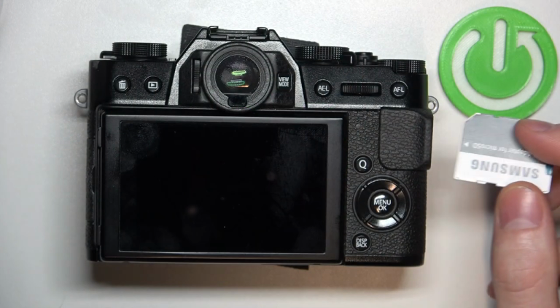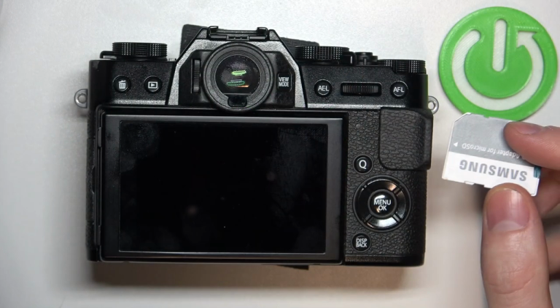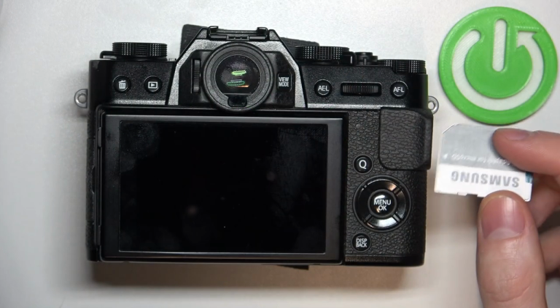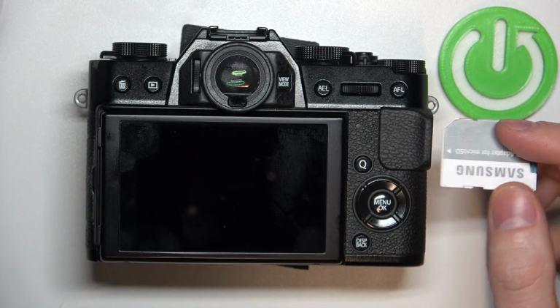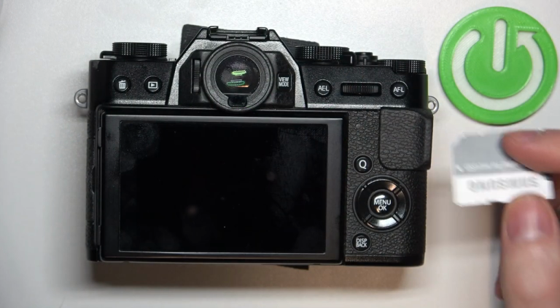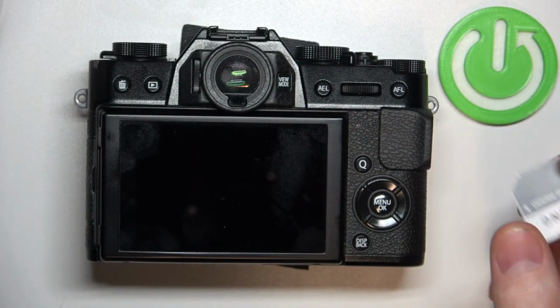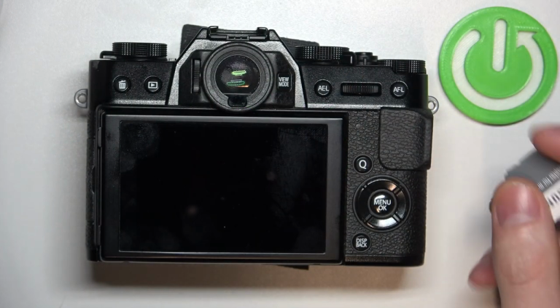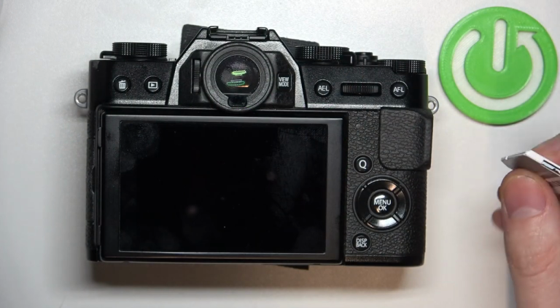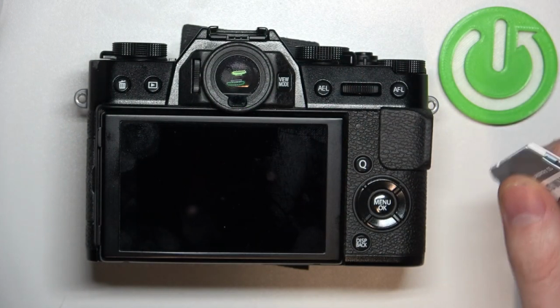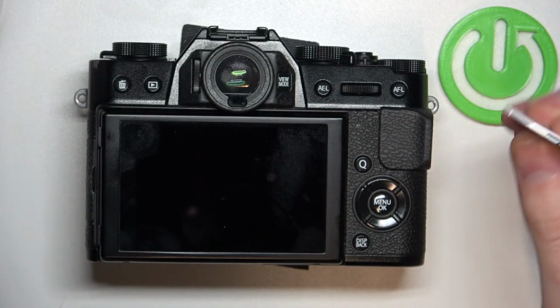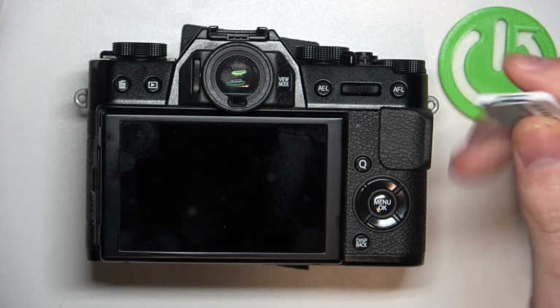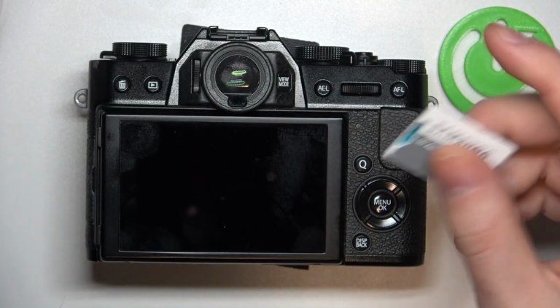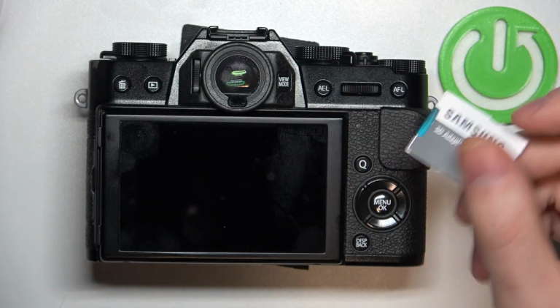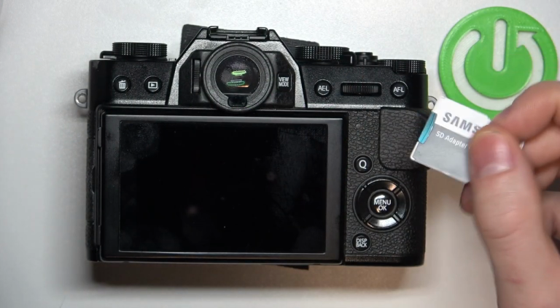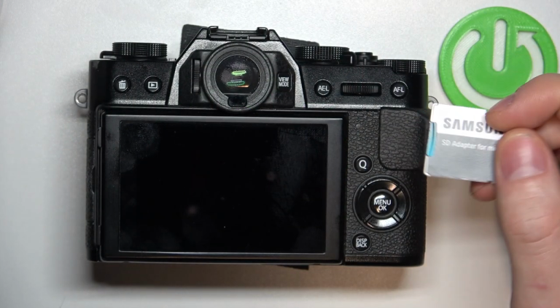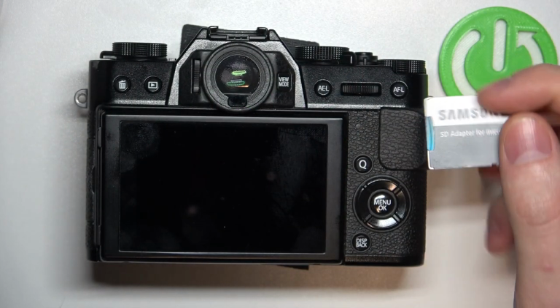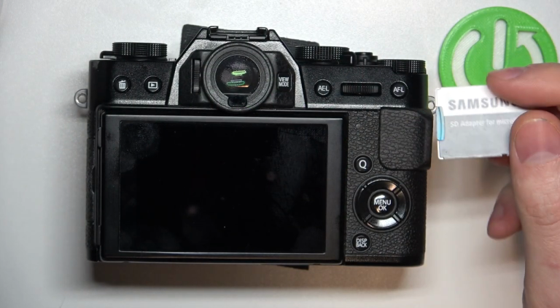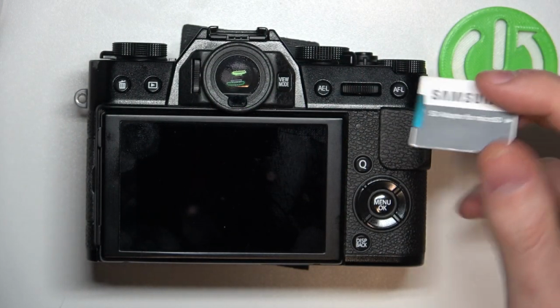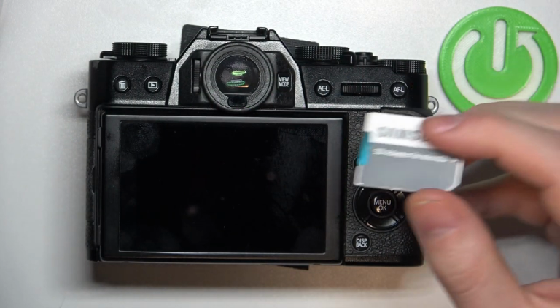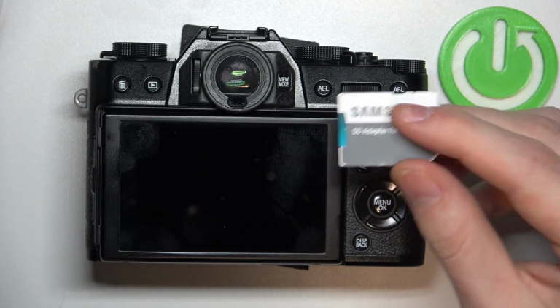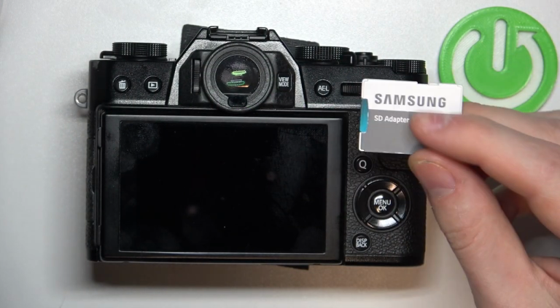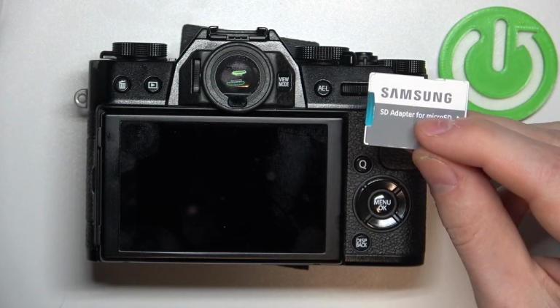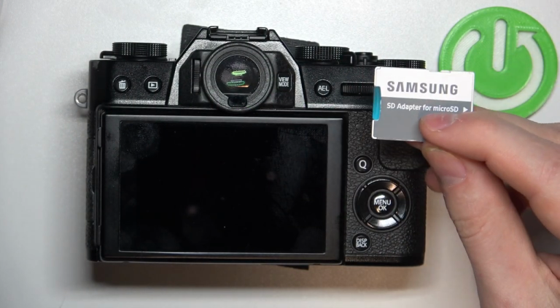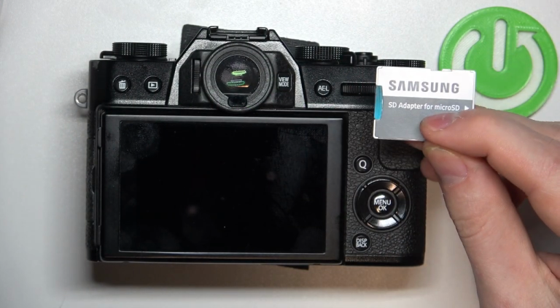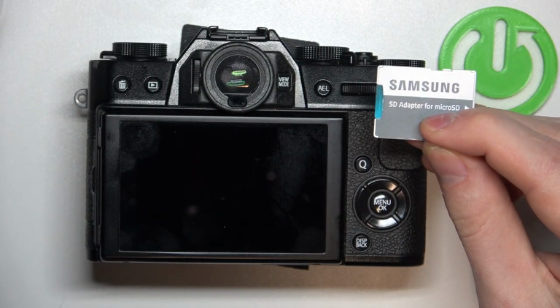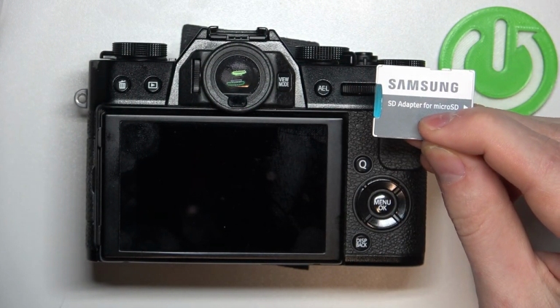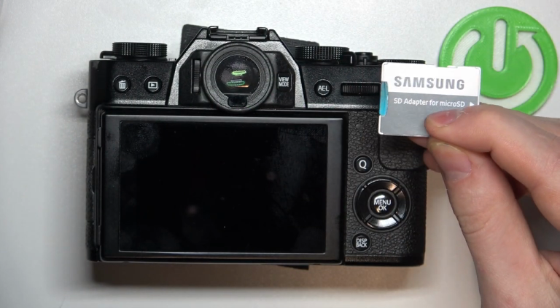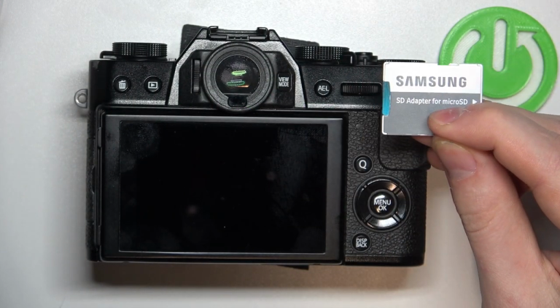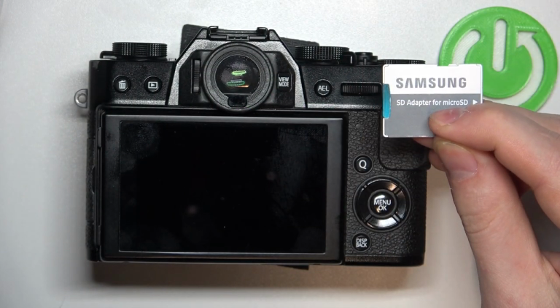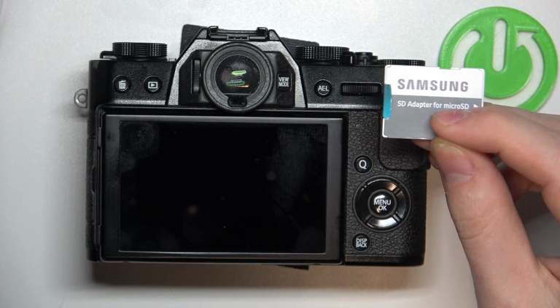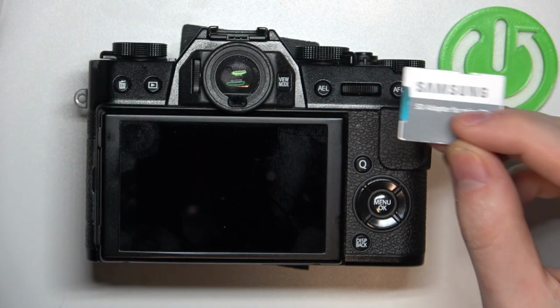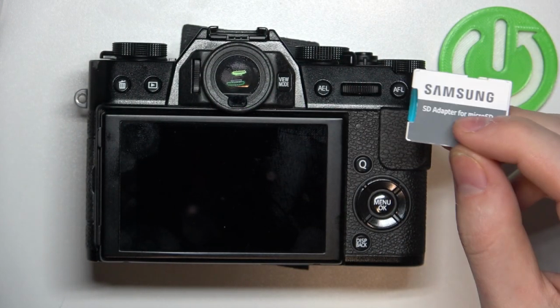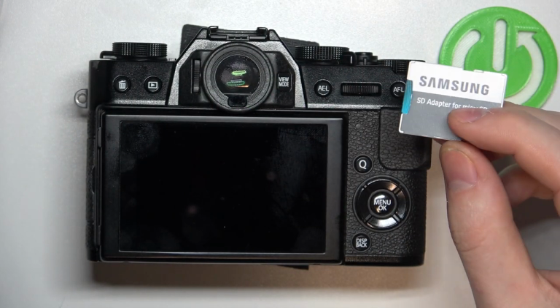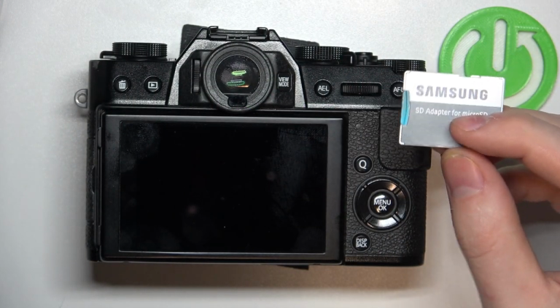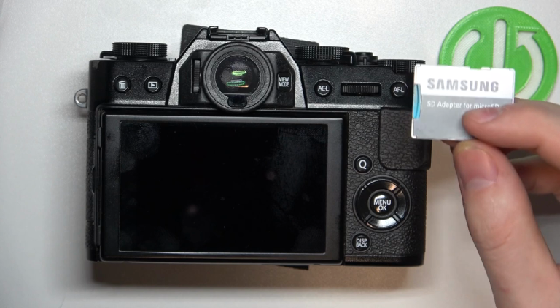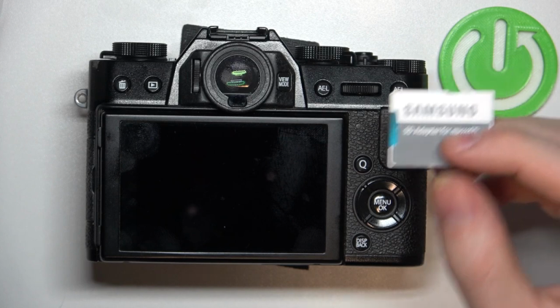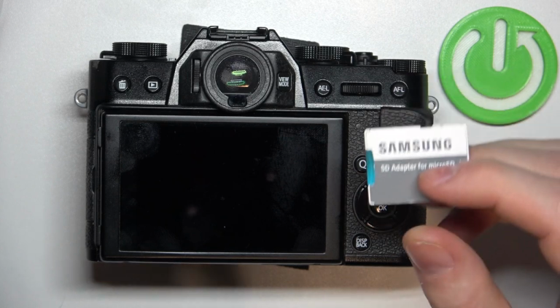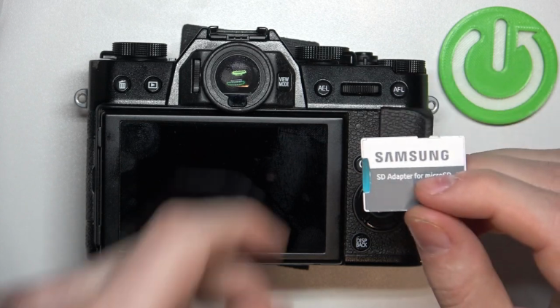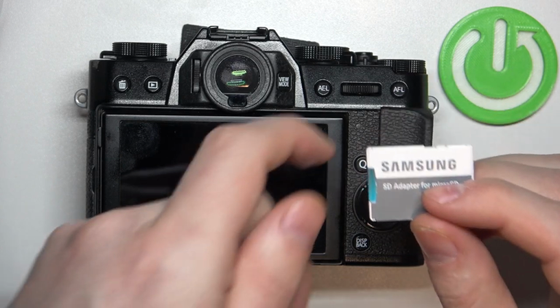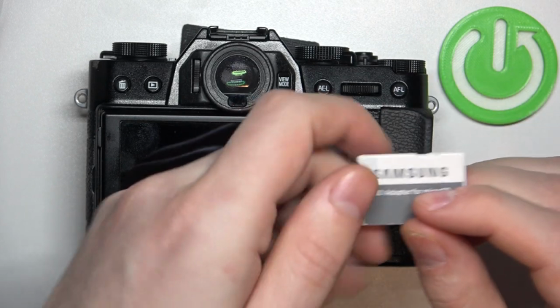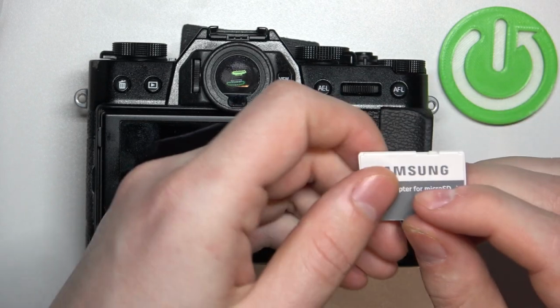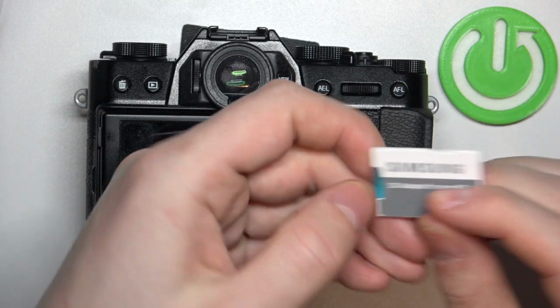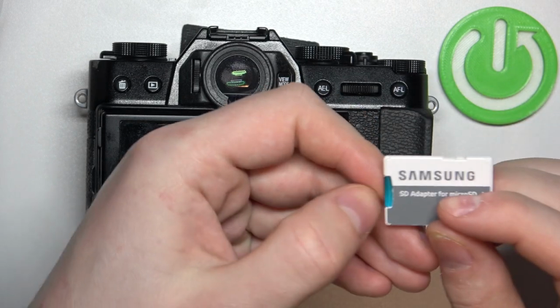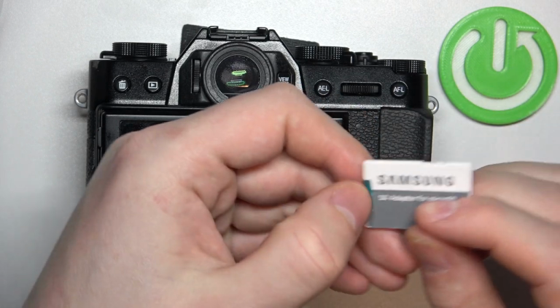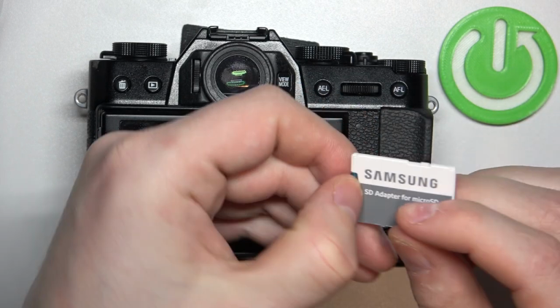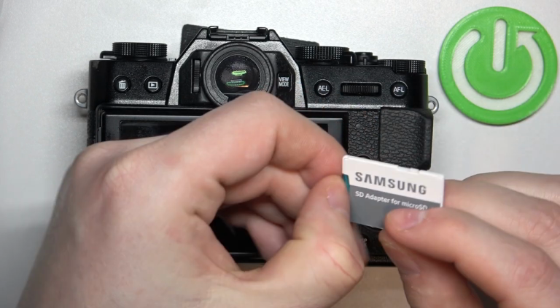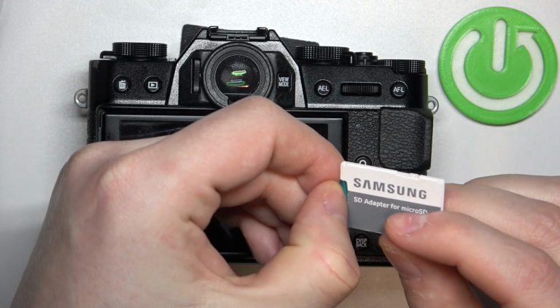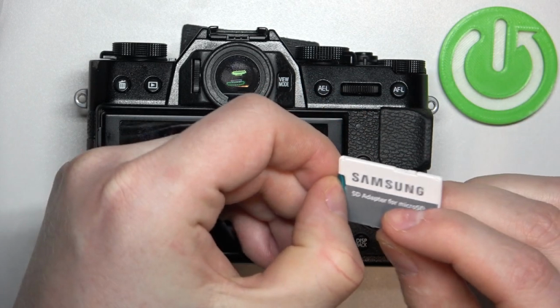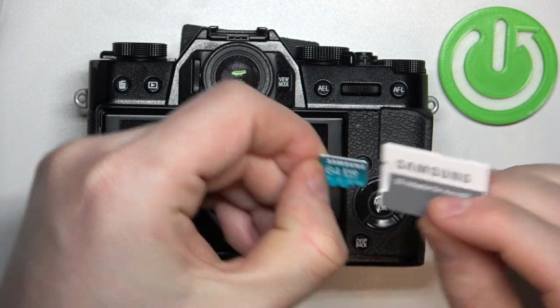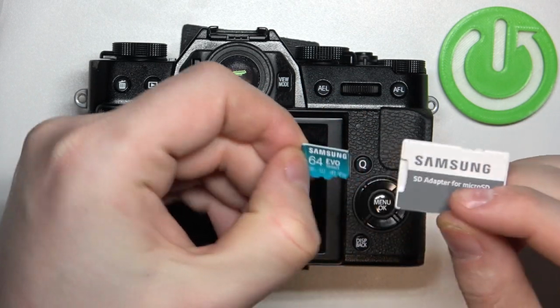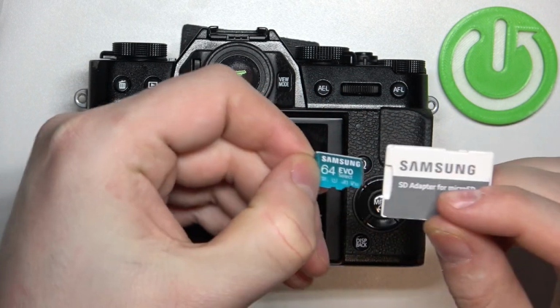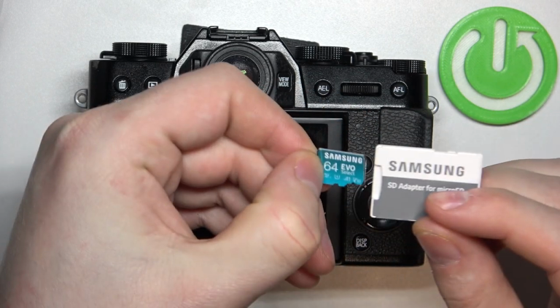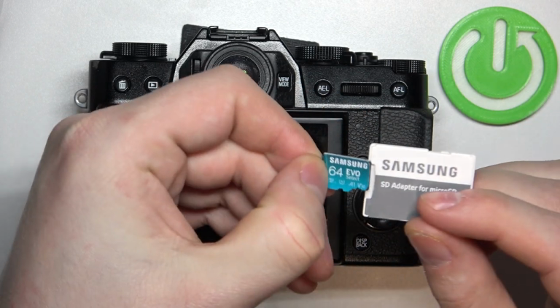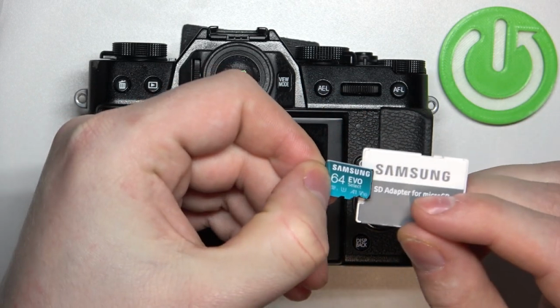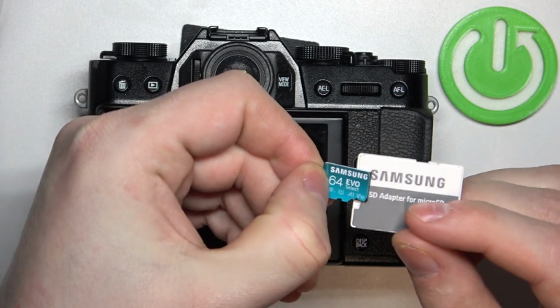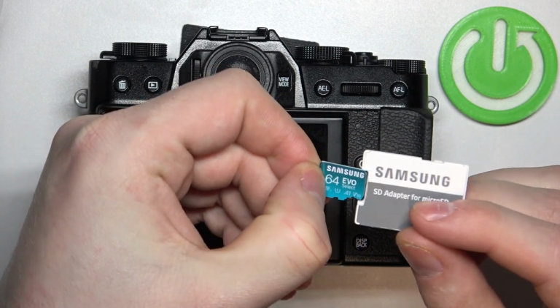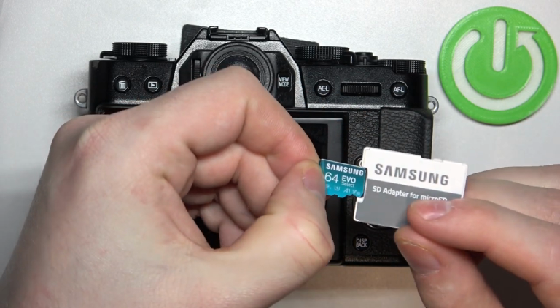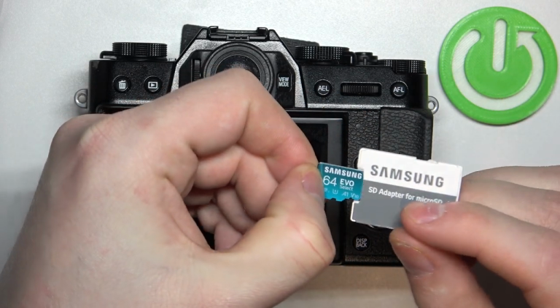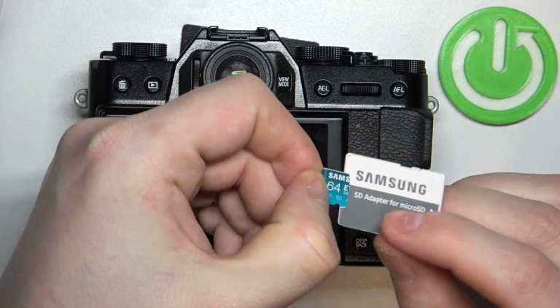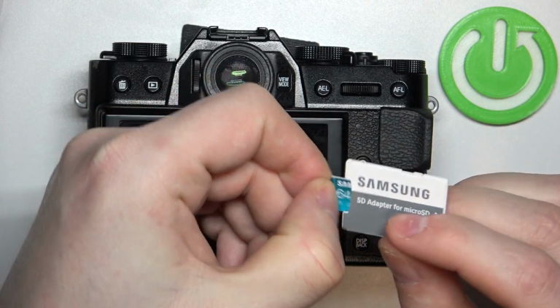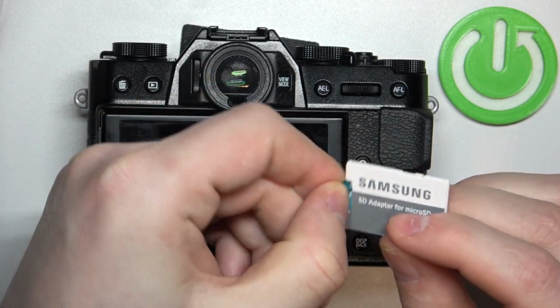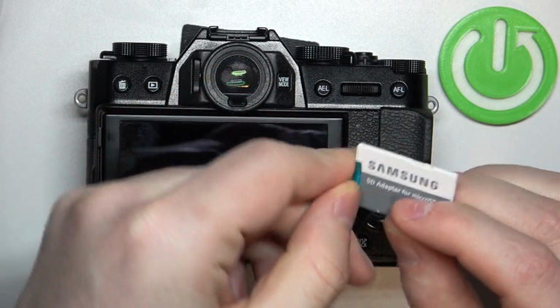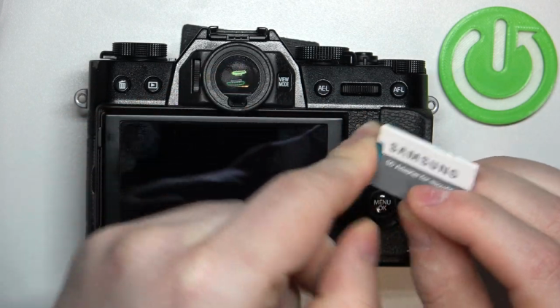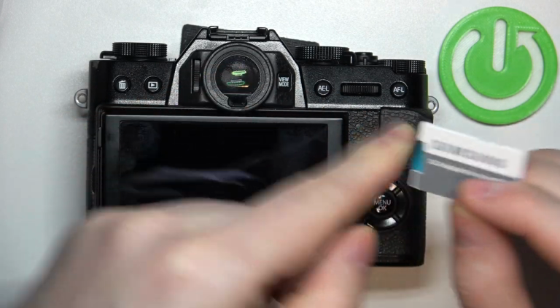To do this, first you will need the SD card adapter like this, so insert the SD card inside that adapter.